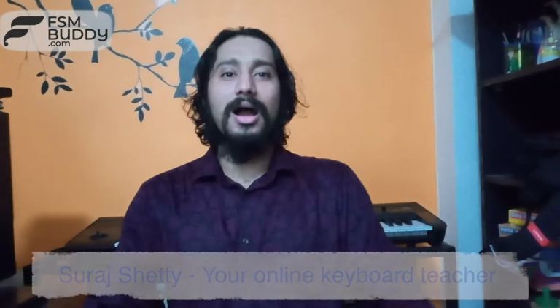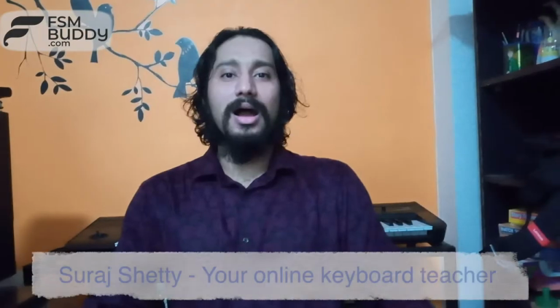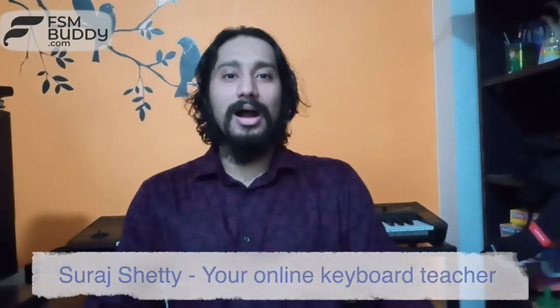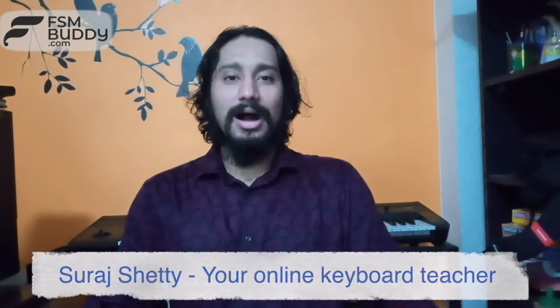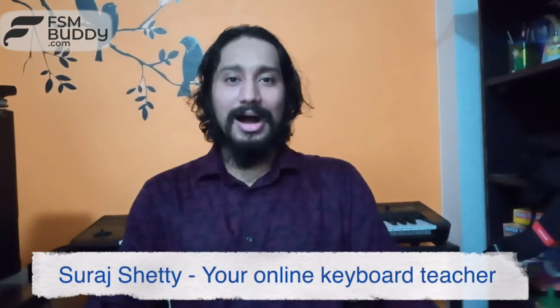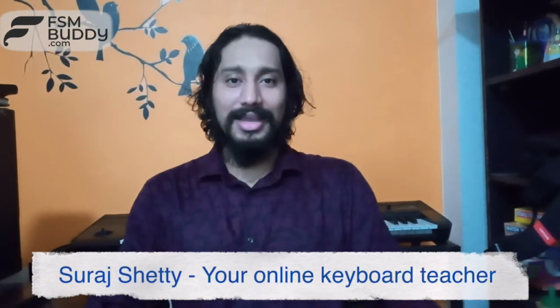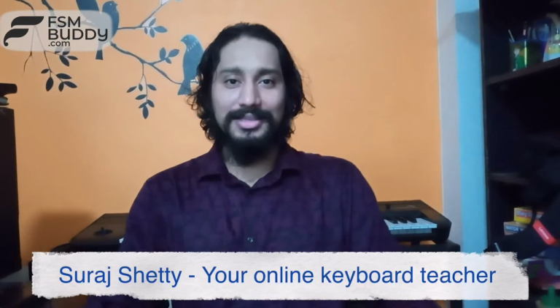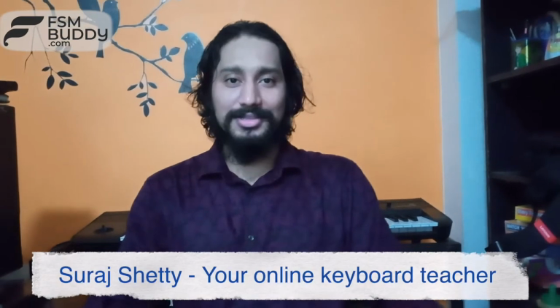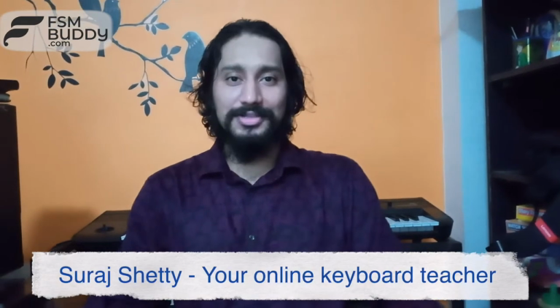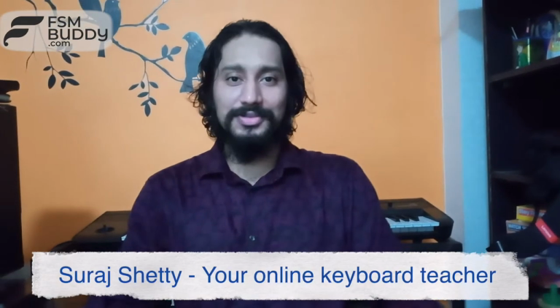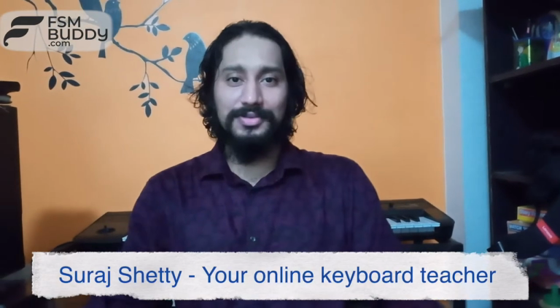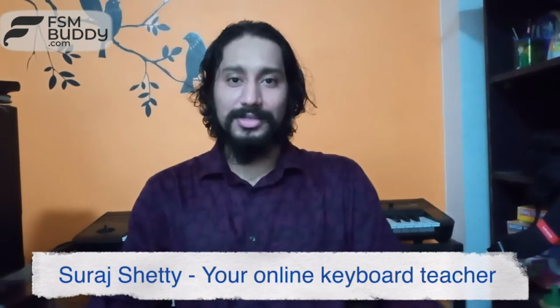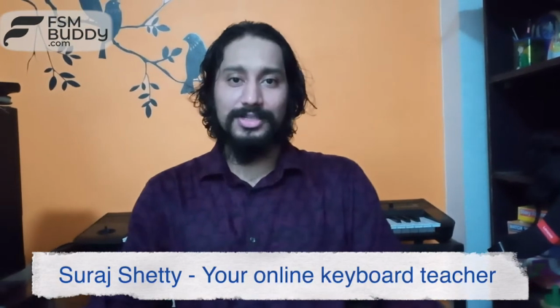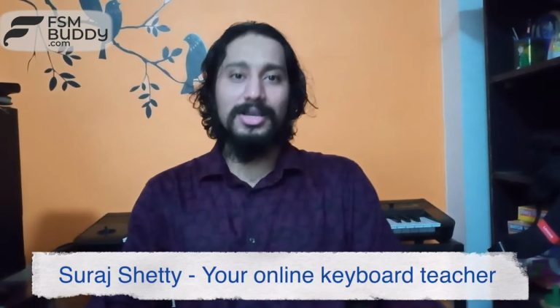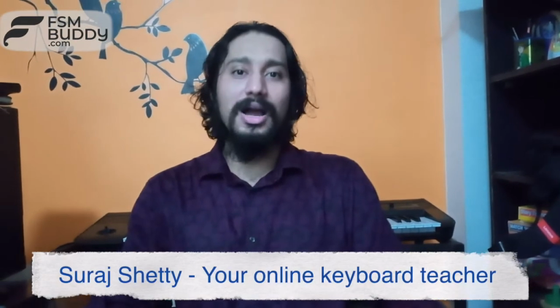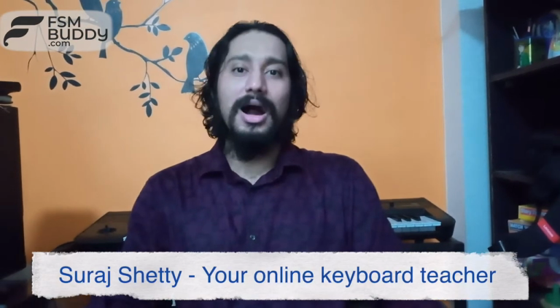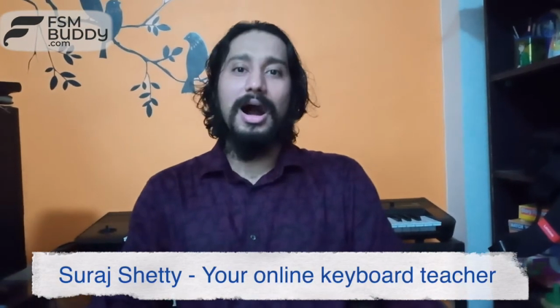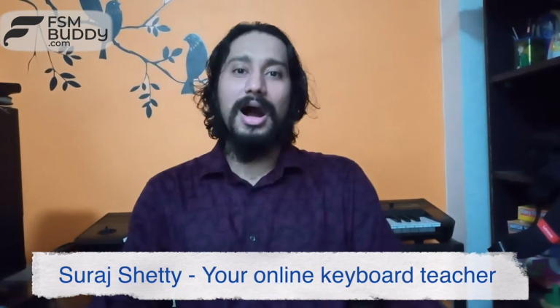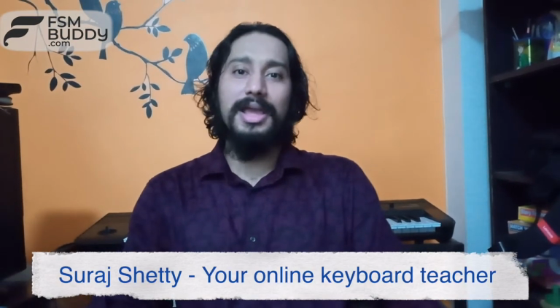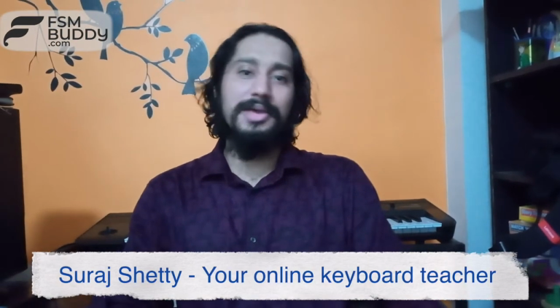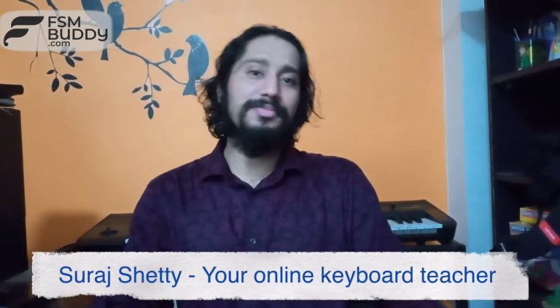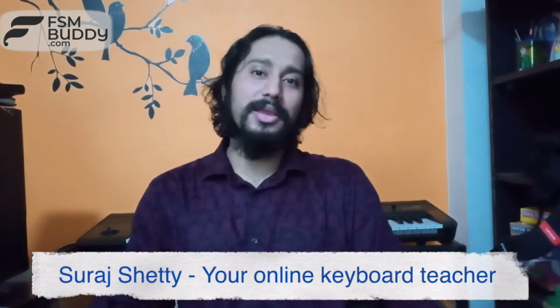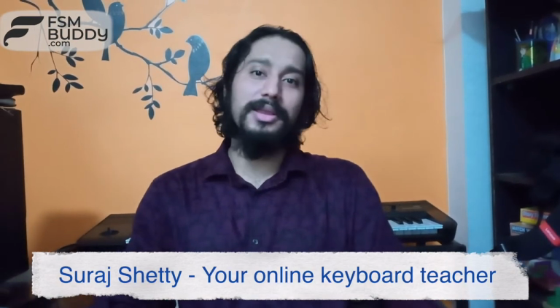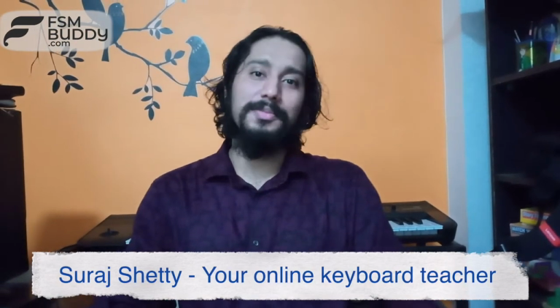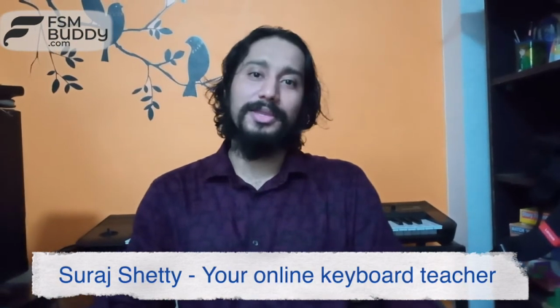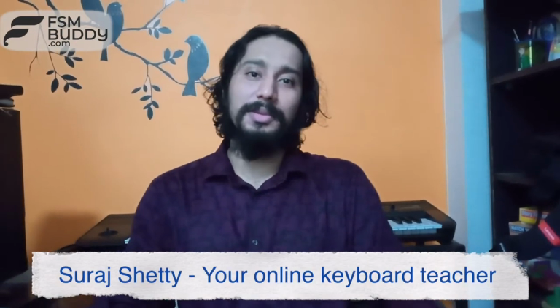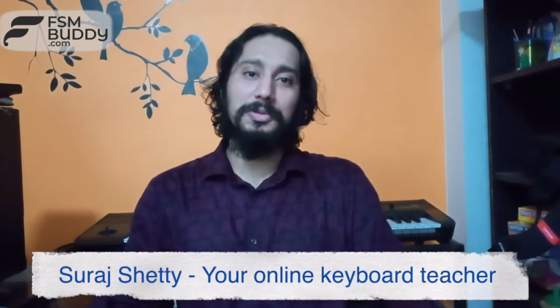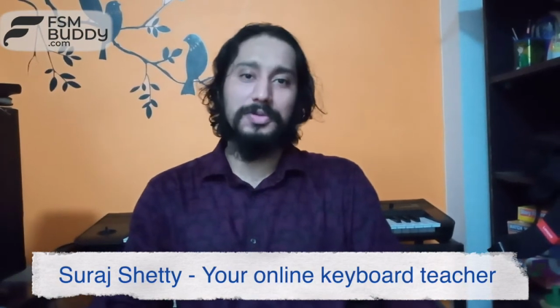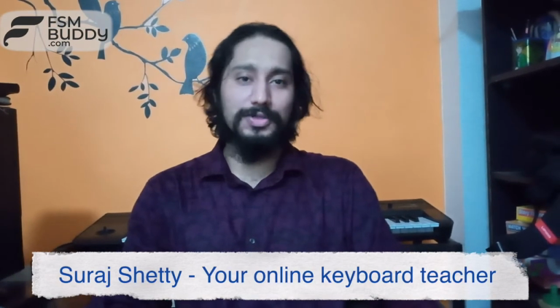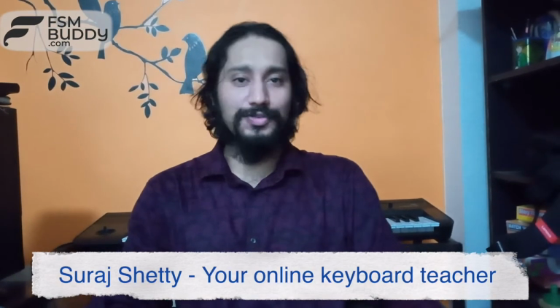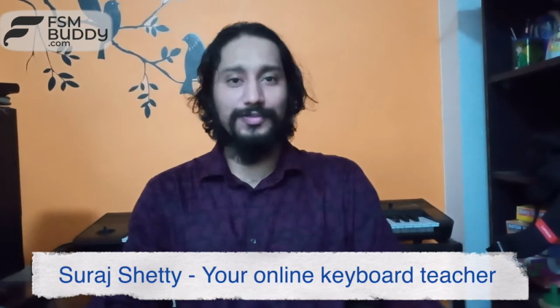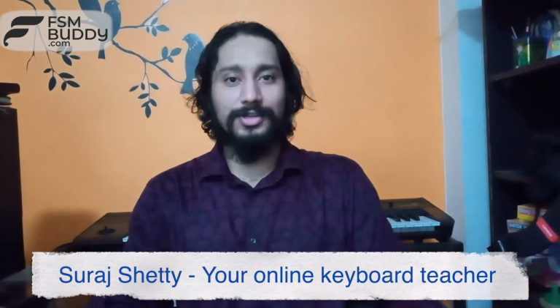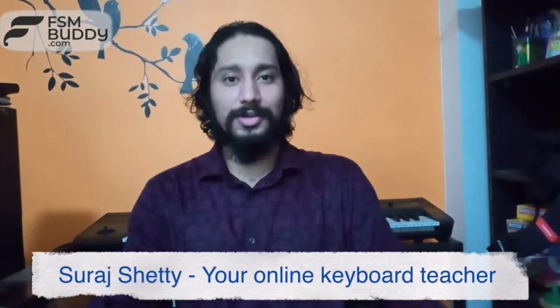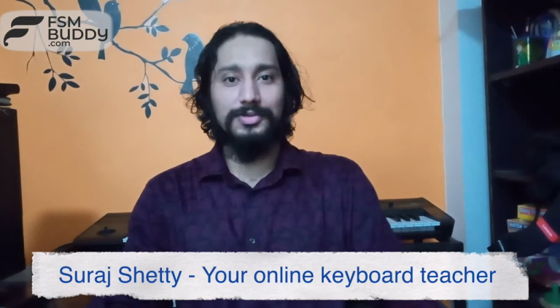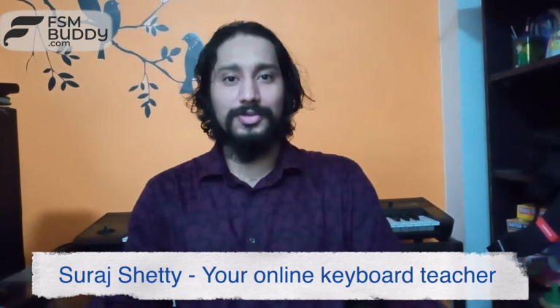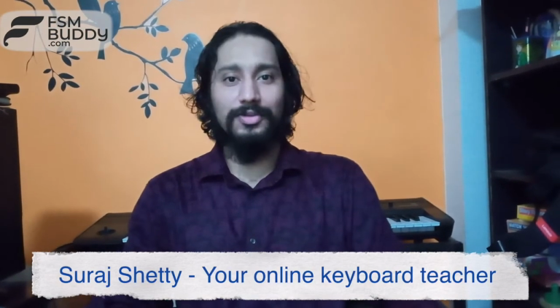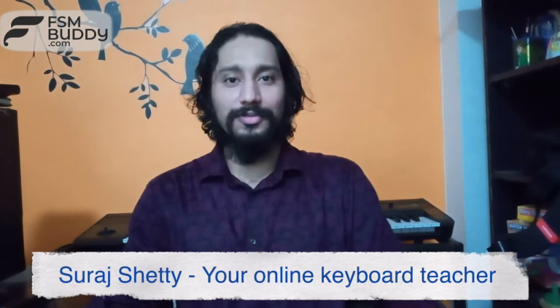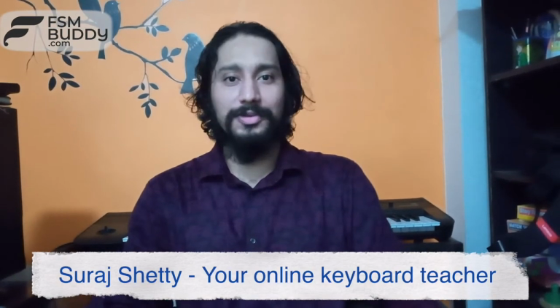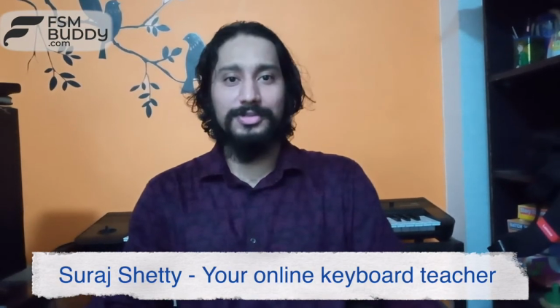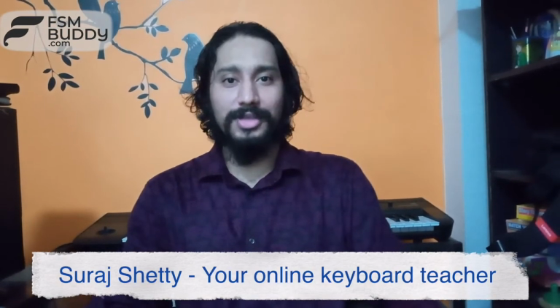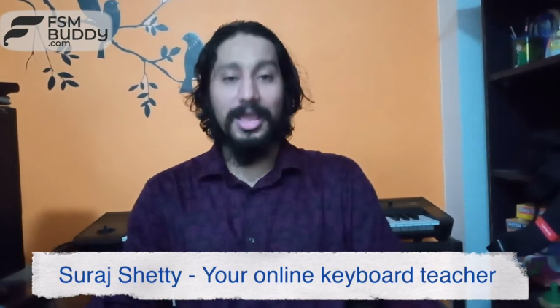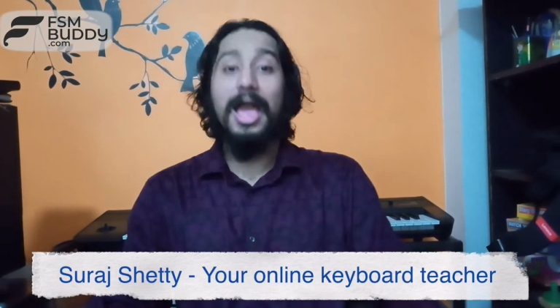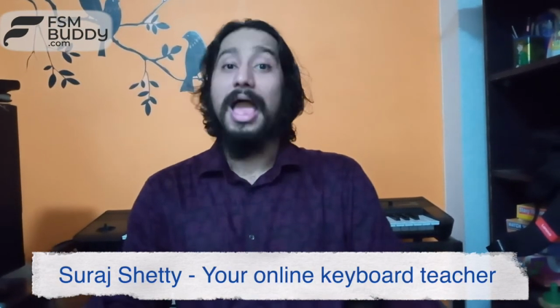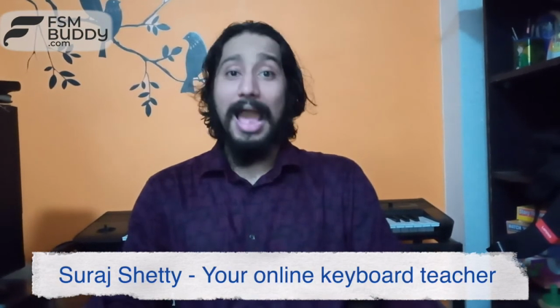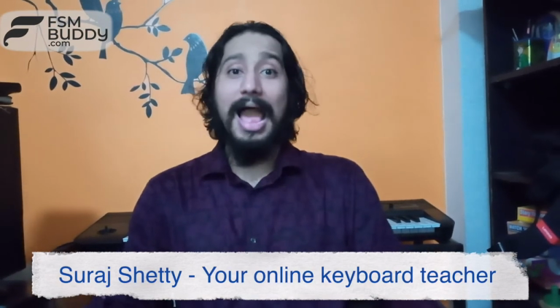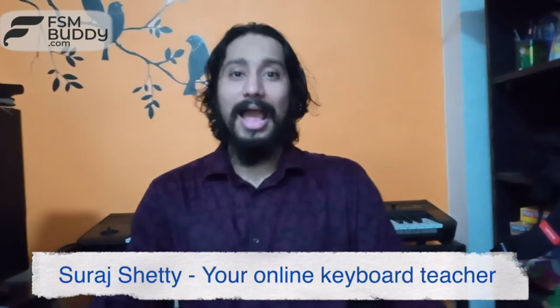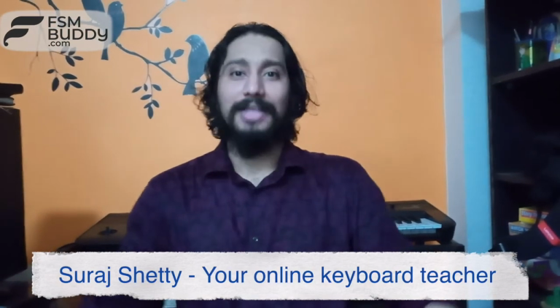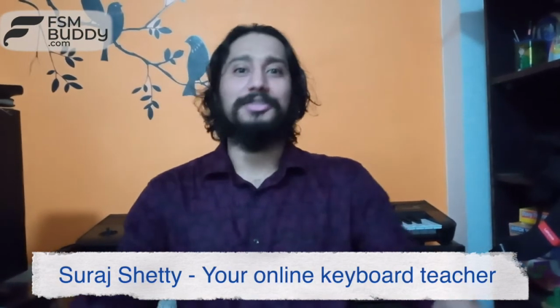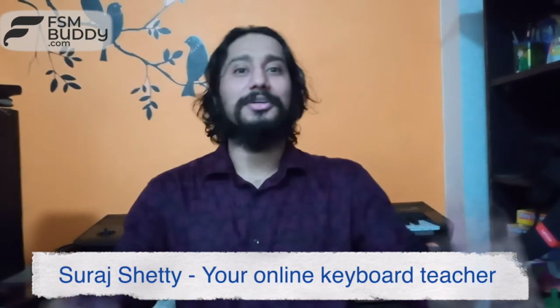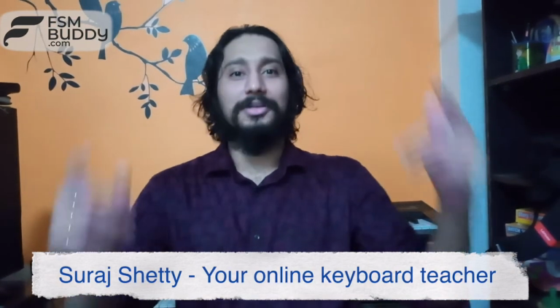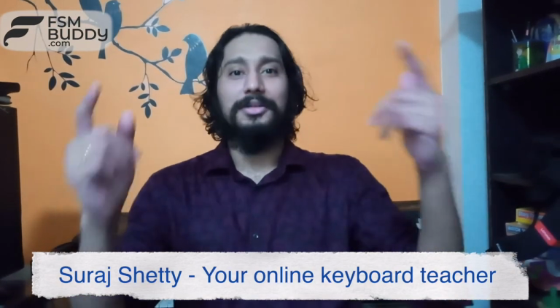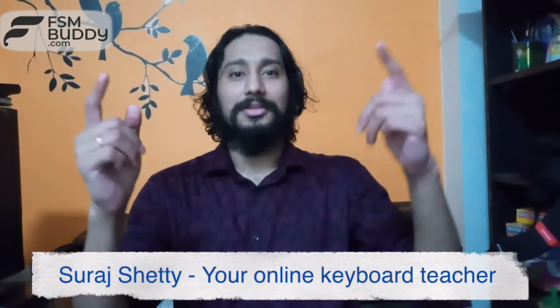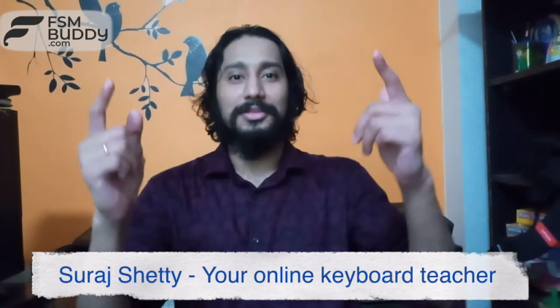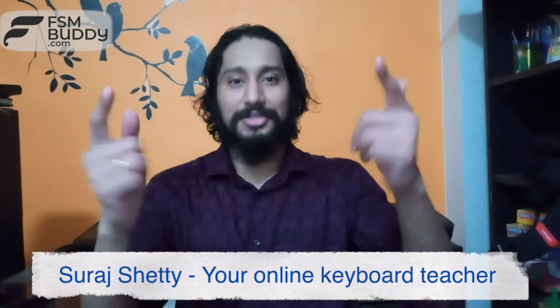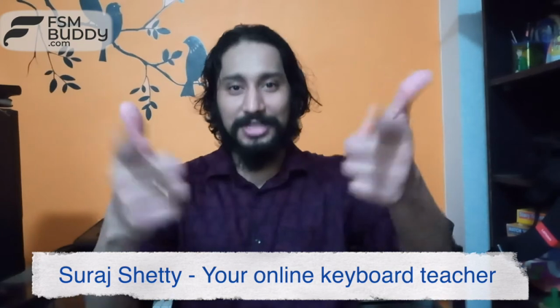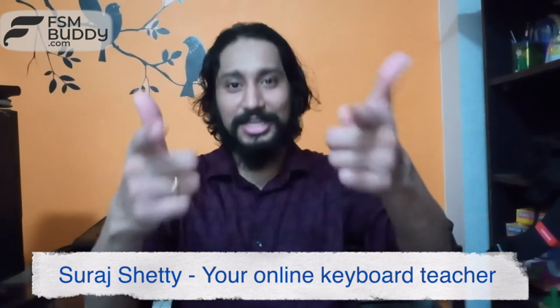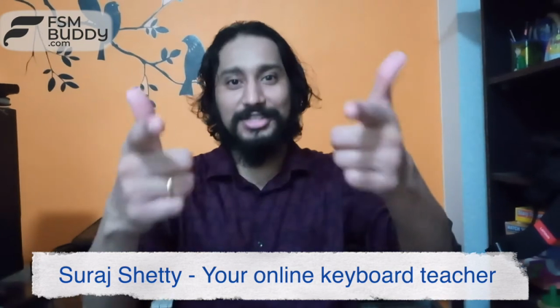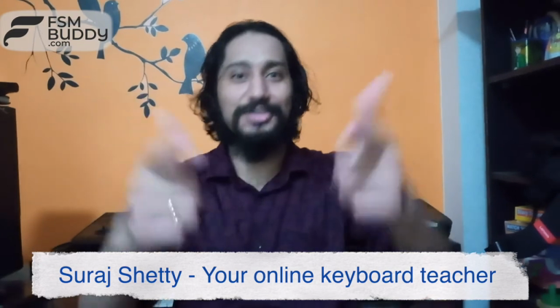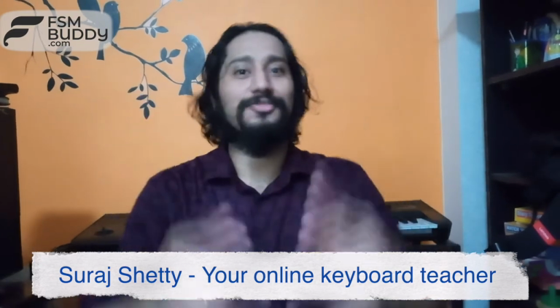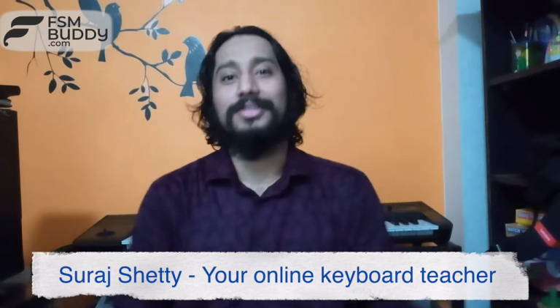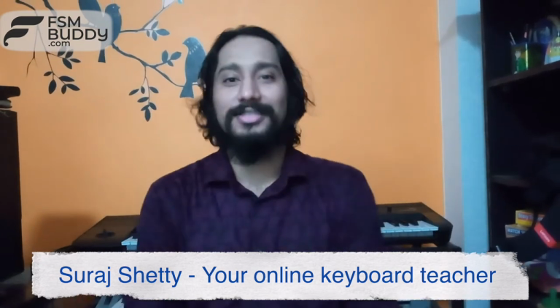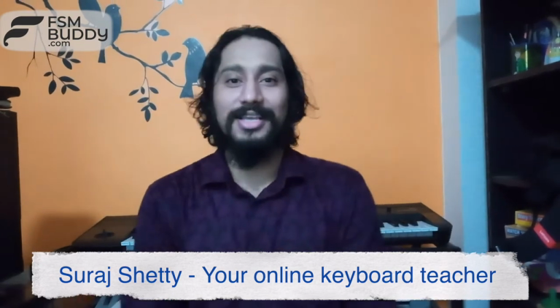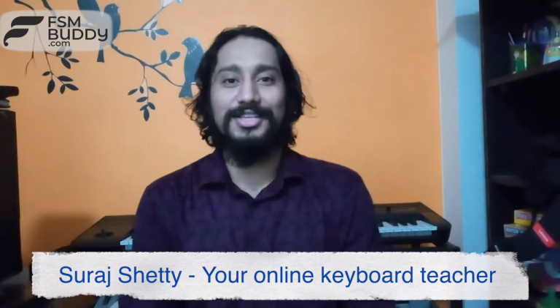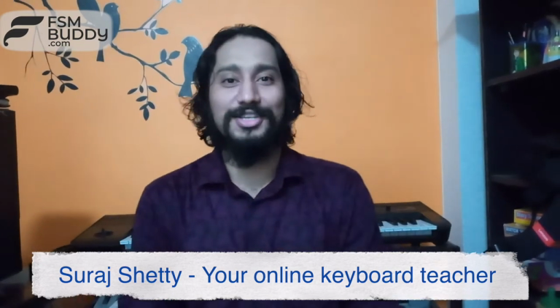Hi, this is Suraj. I am the academic keyboard coach for Ferrado School of Music and the teacher for this session.